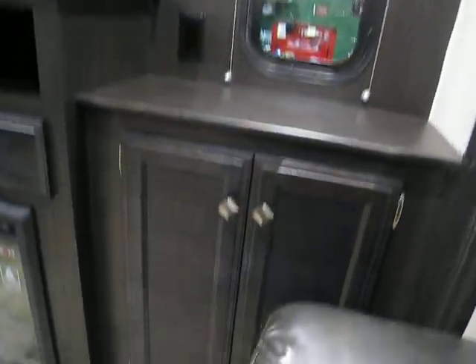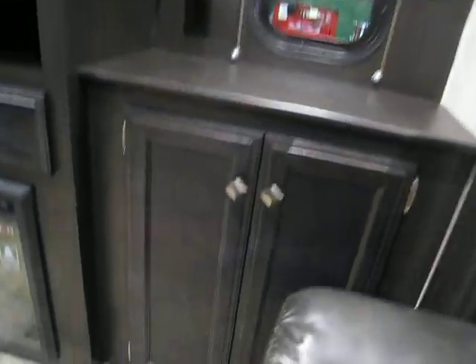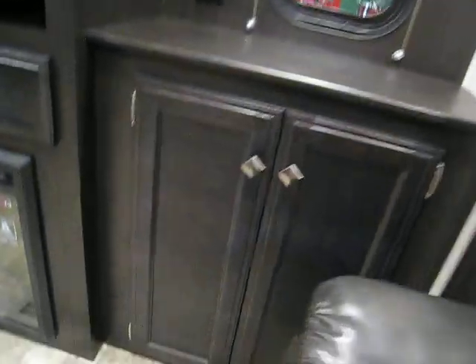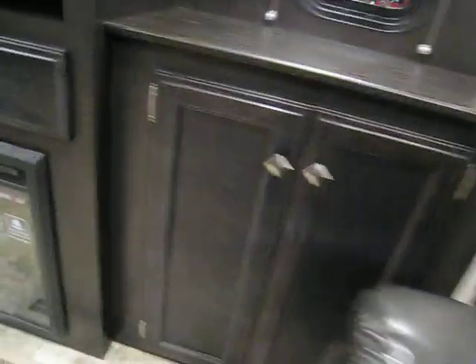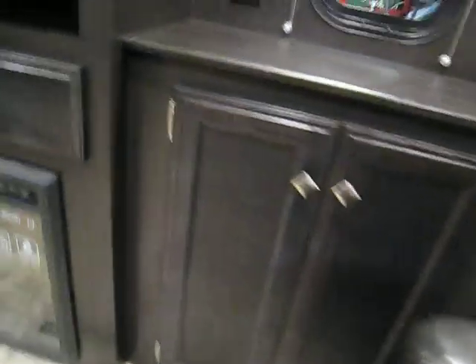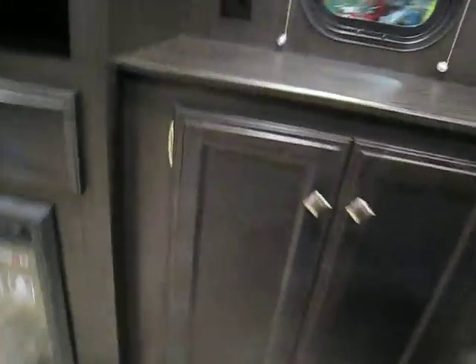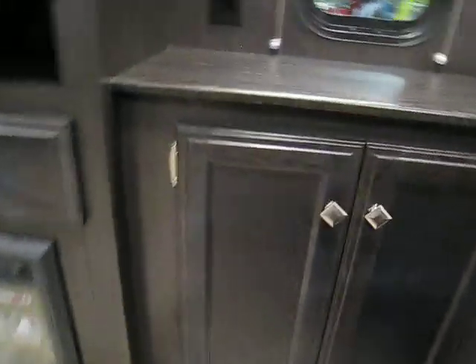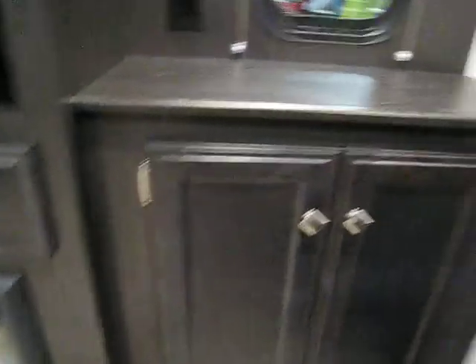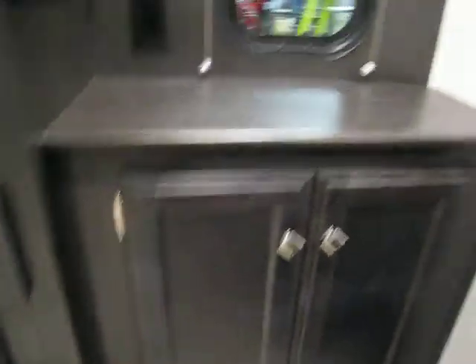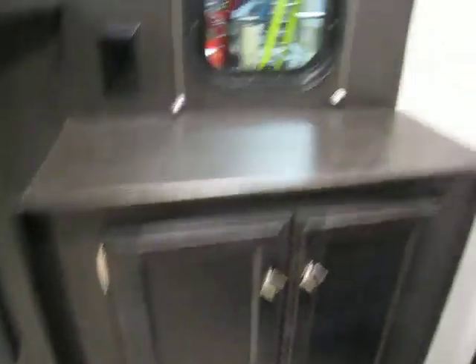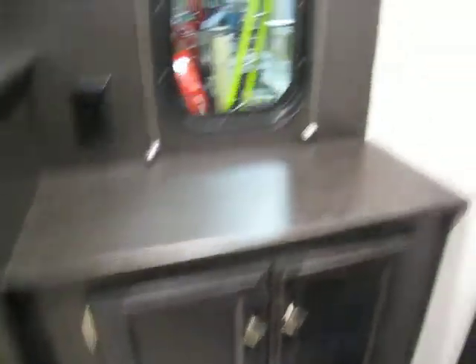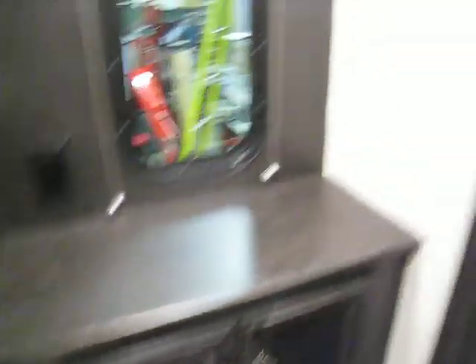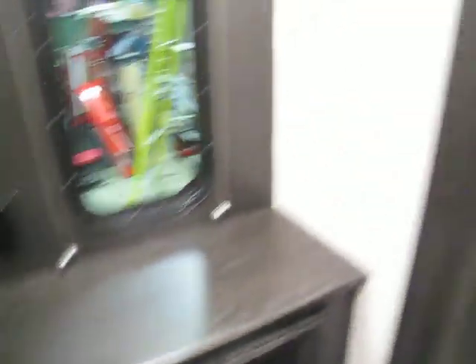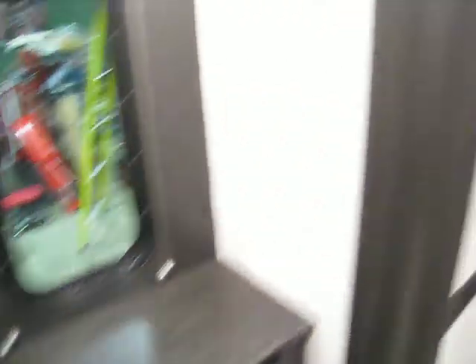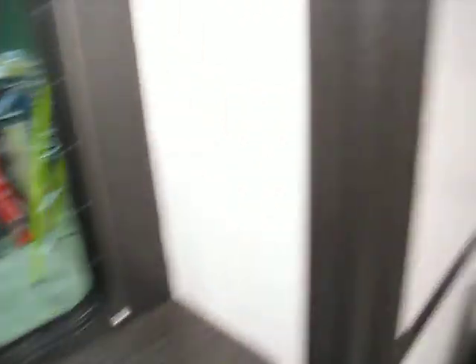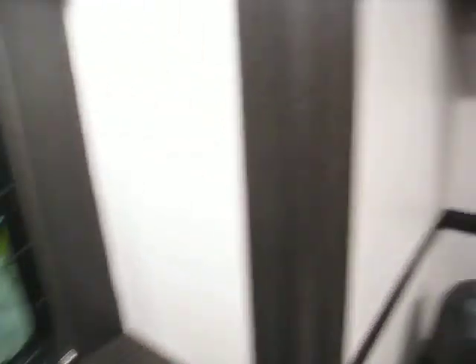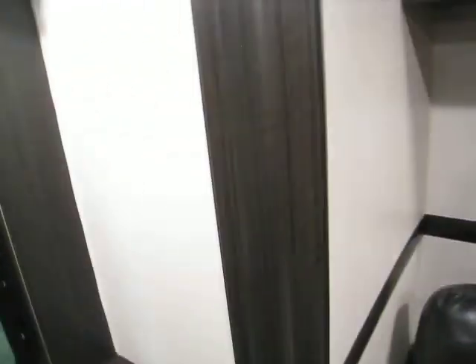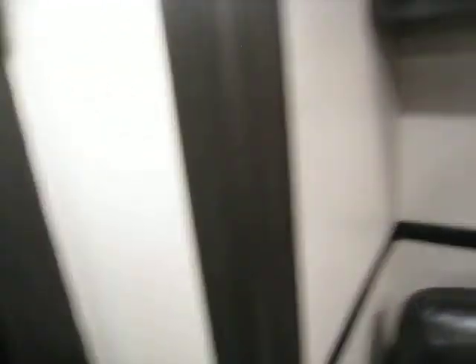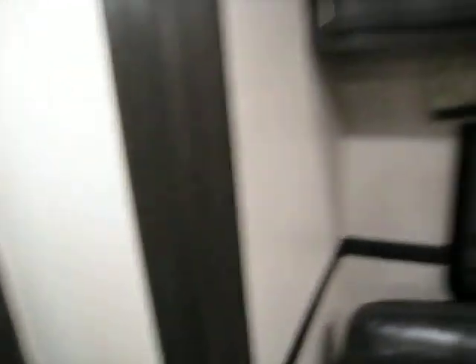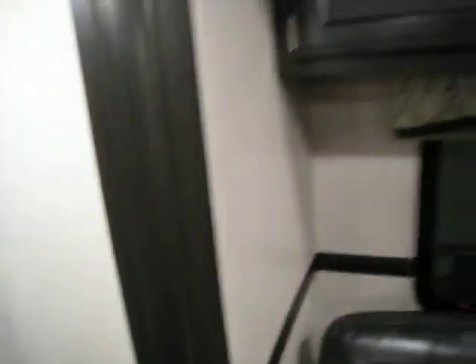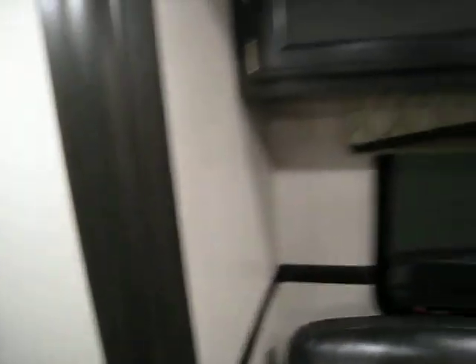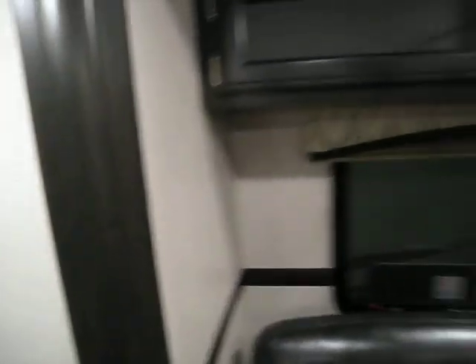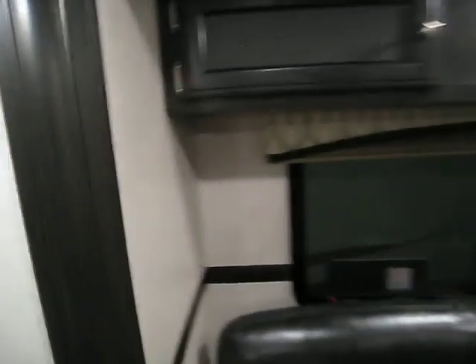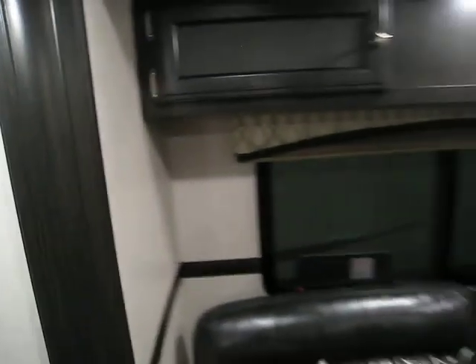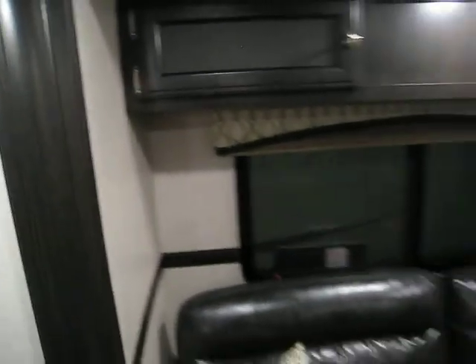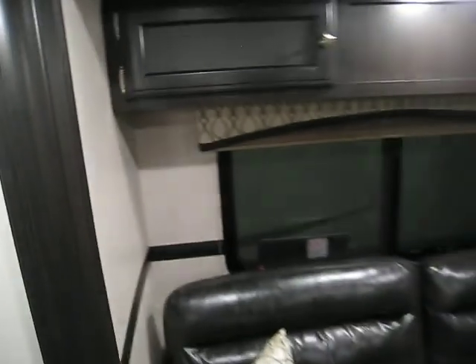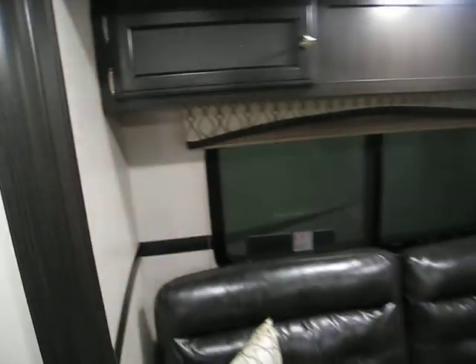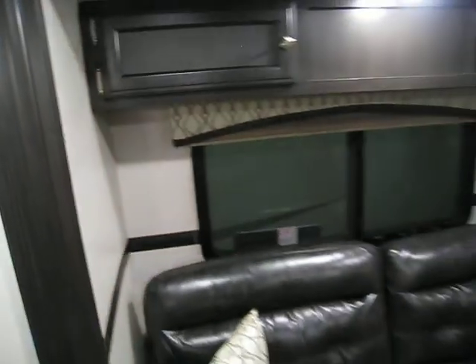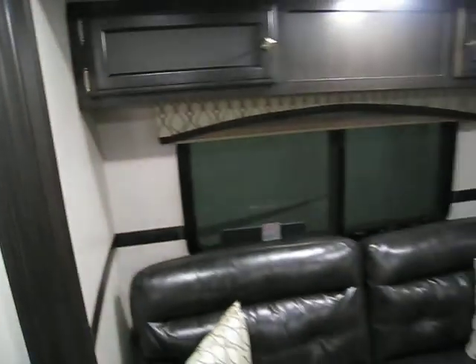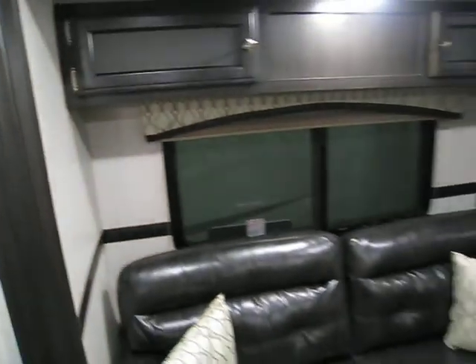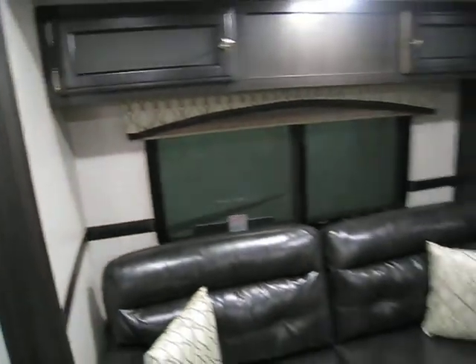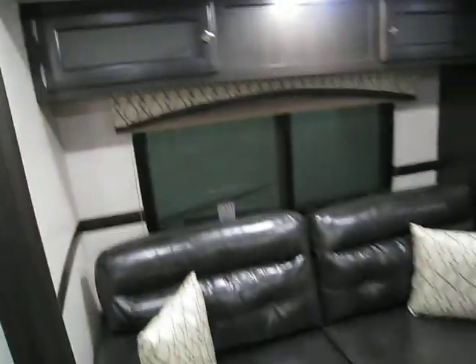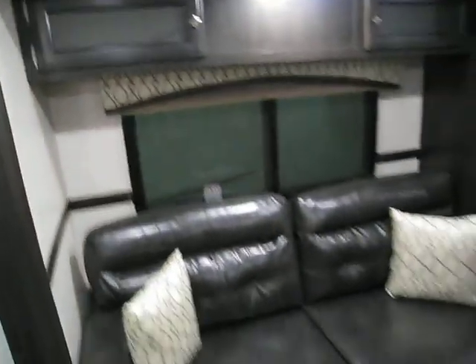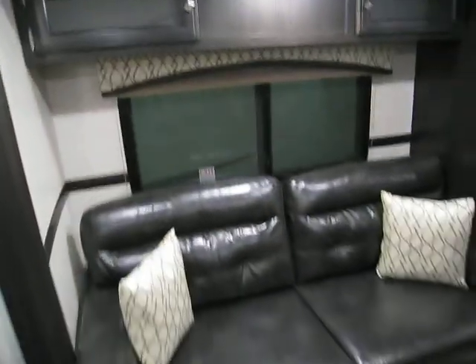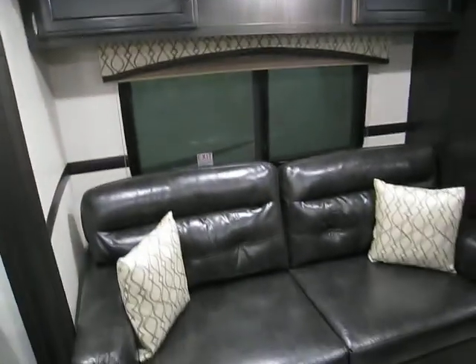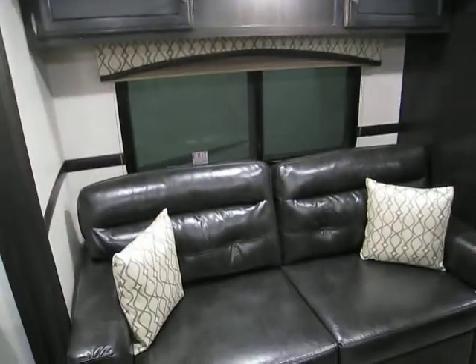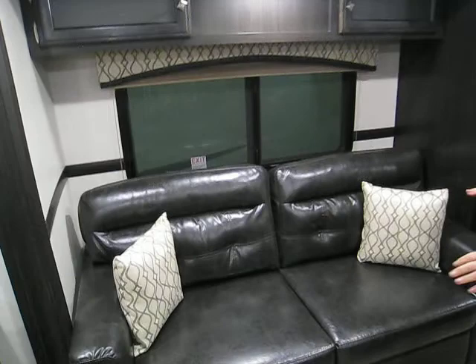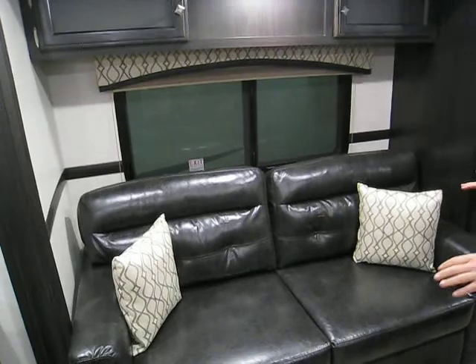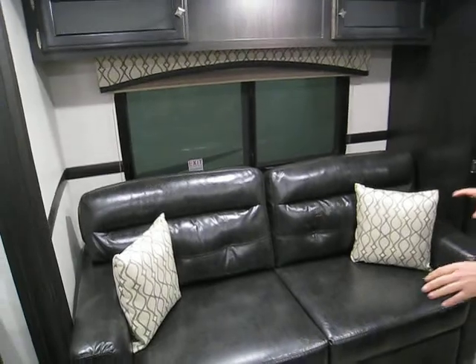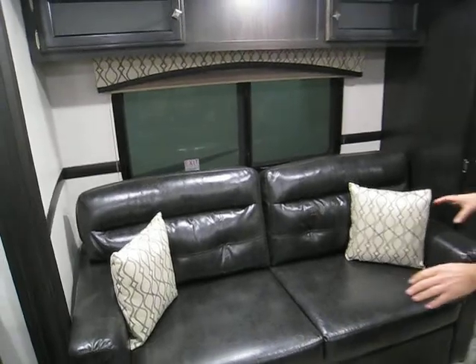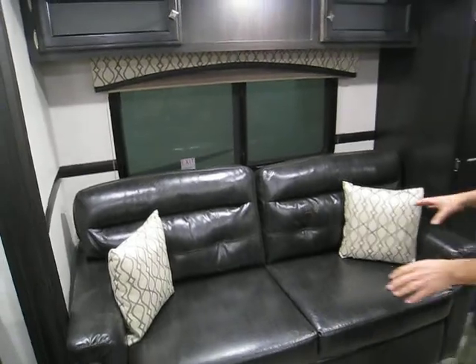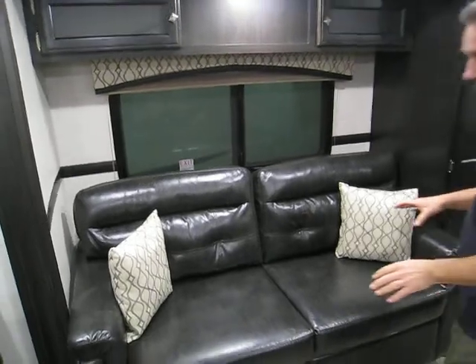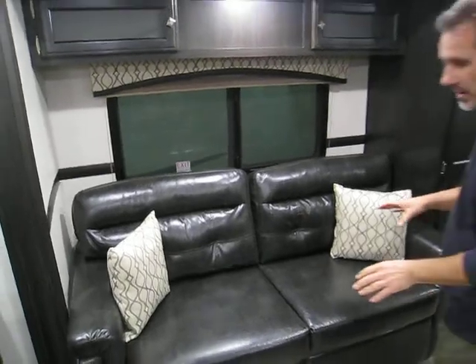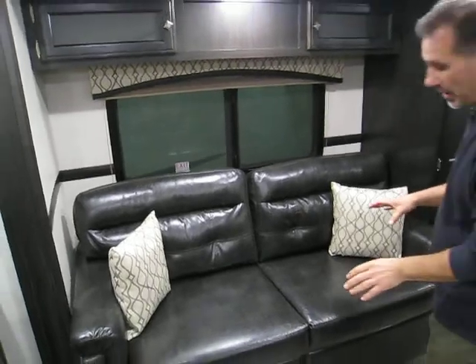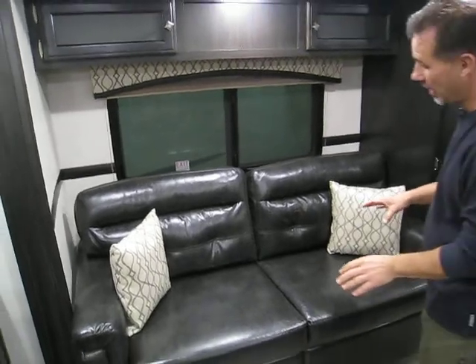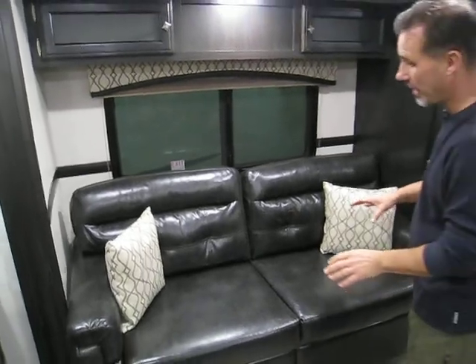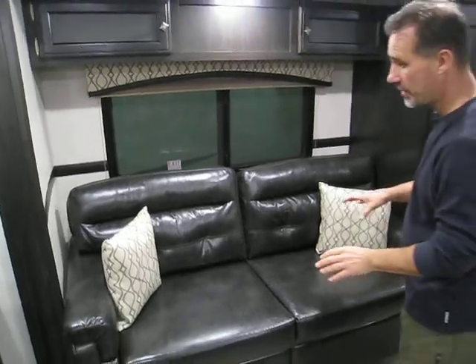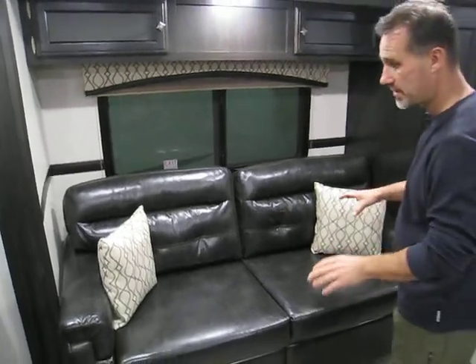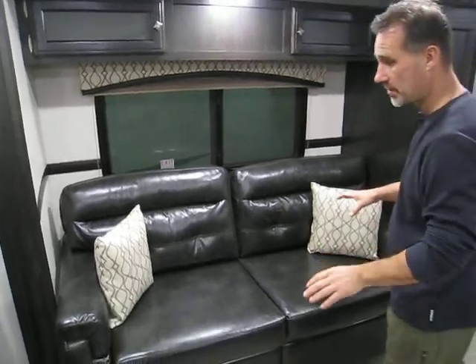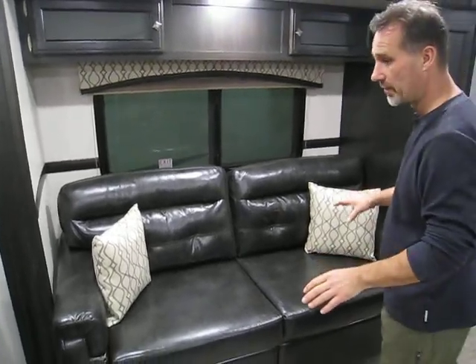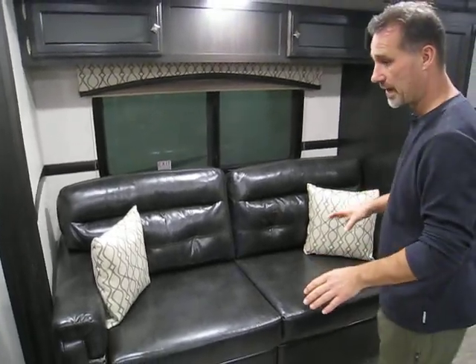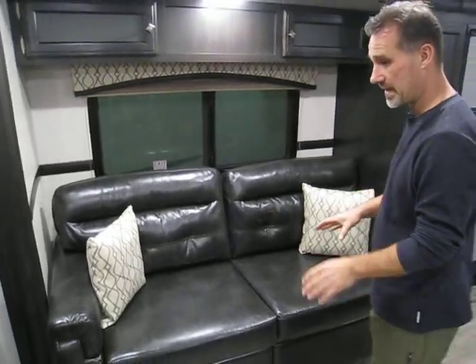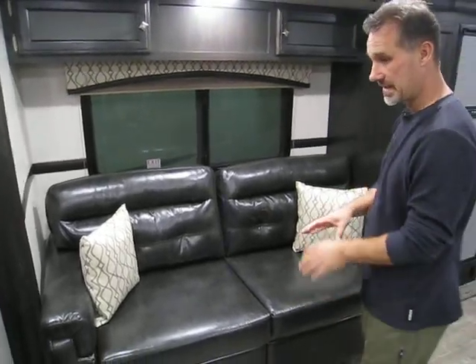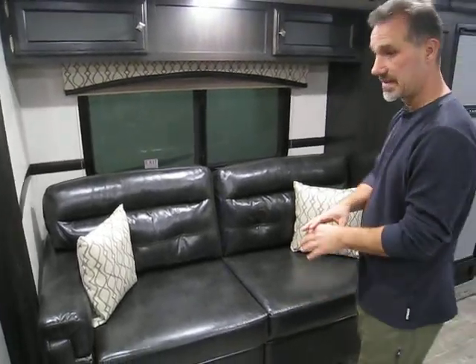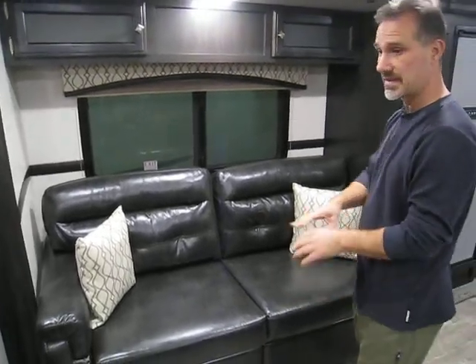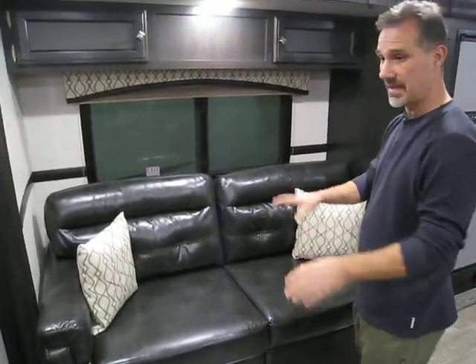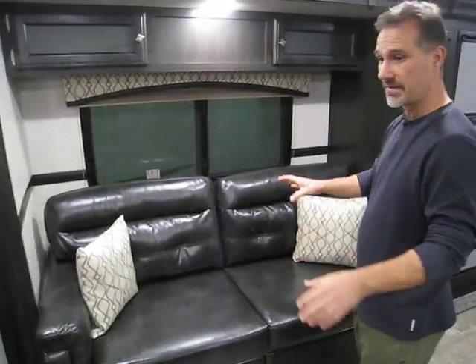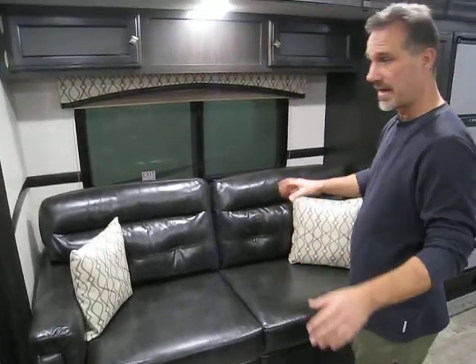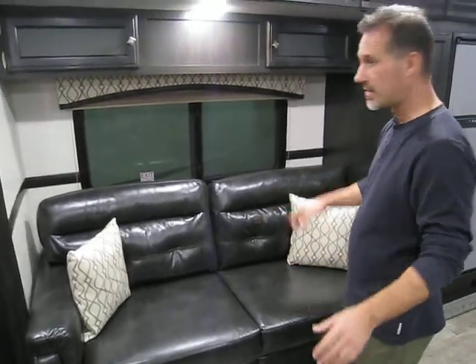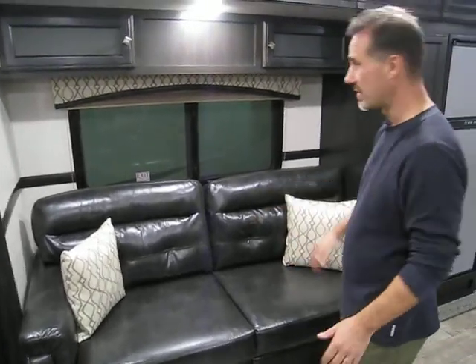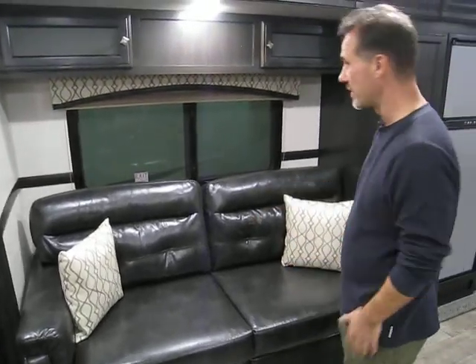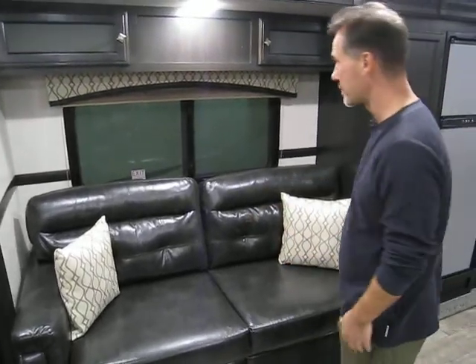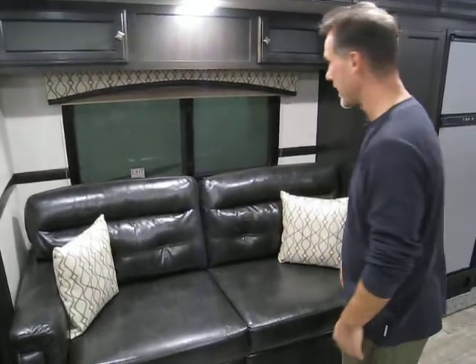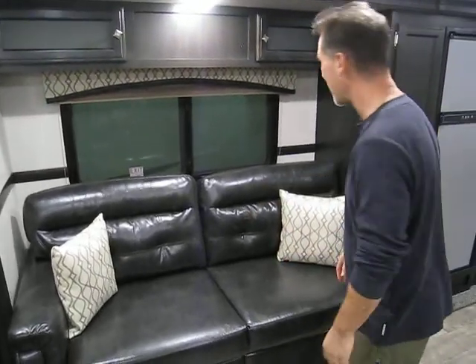The sofa is a three-fold sofa — the best sleeping arrangement on a sofa since the invention of a trailer.